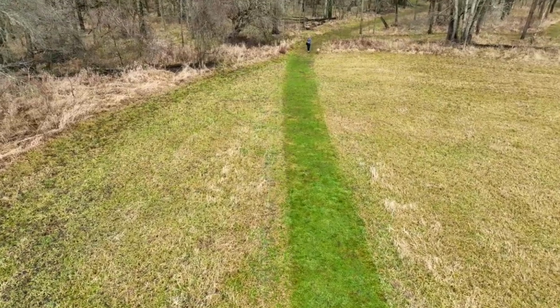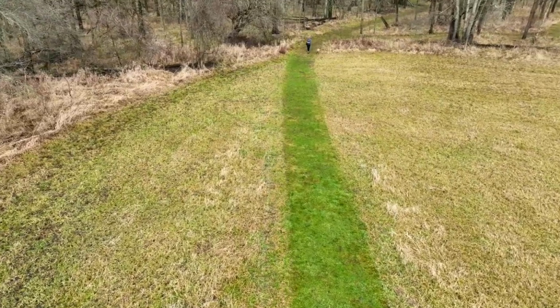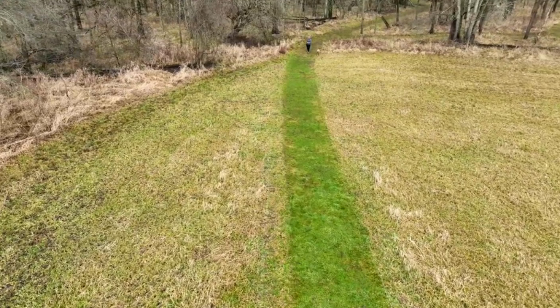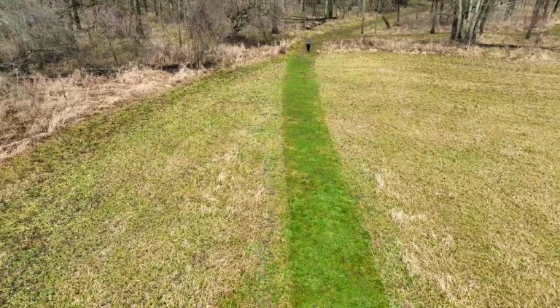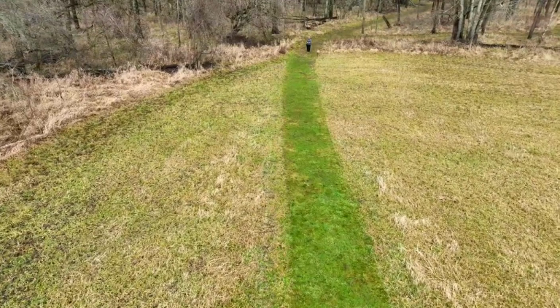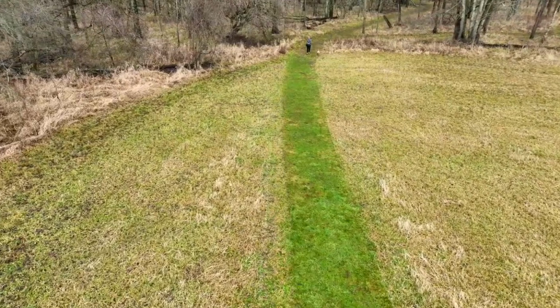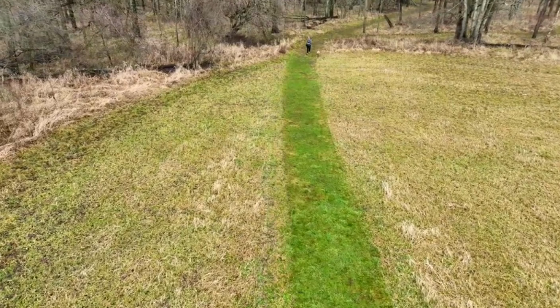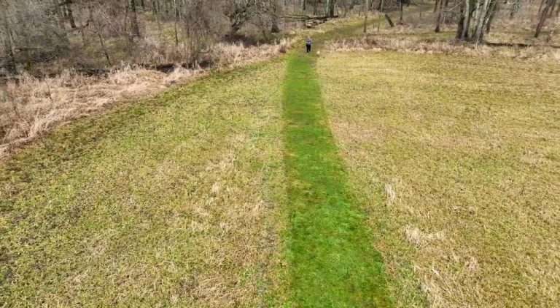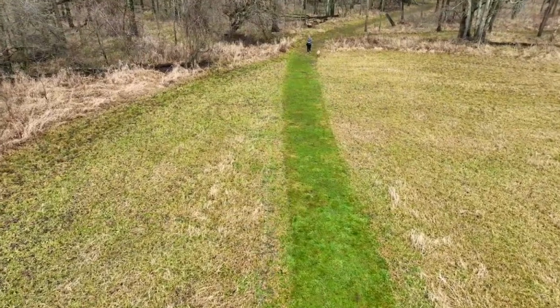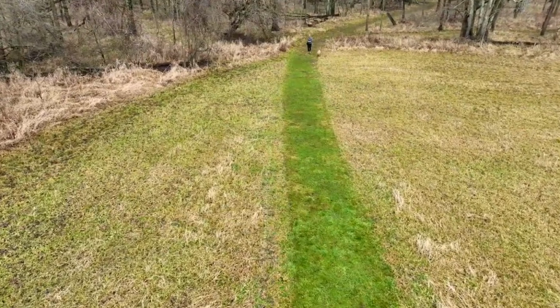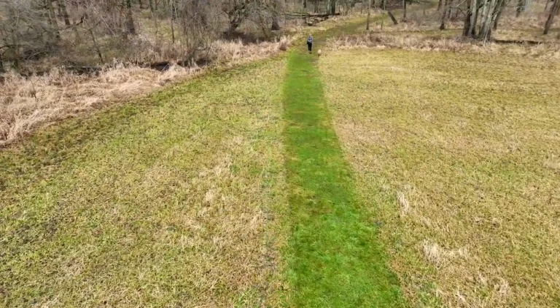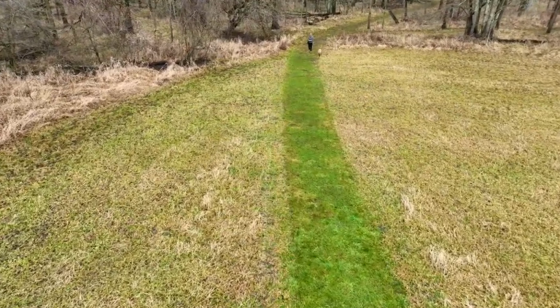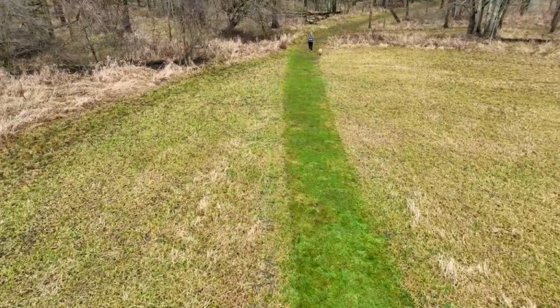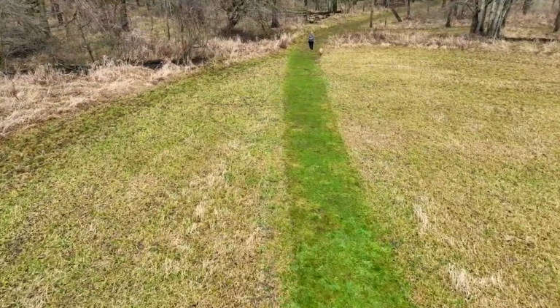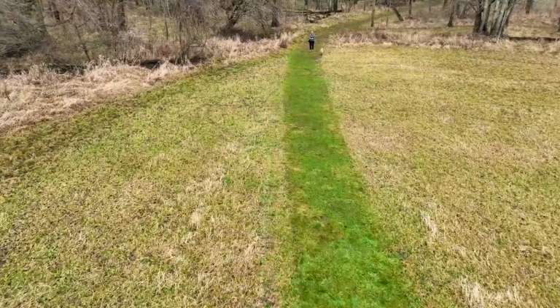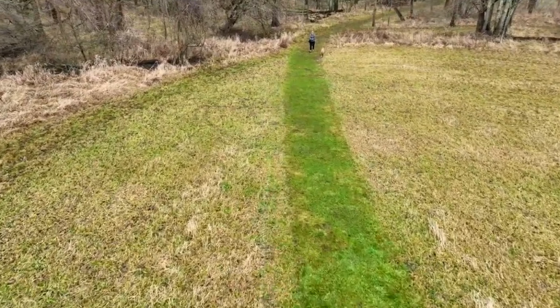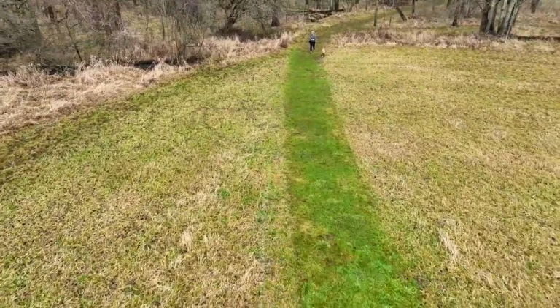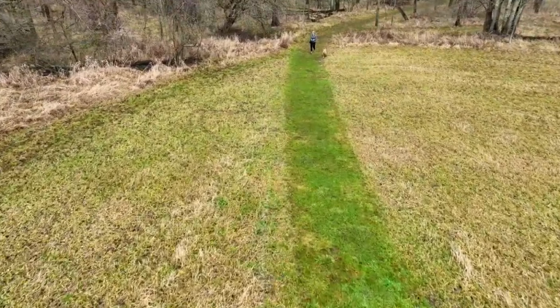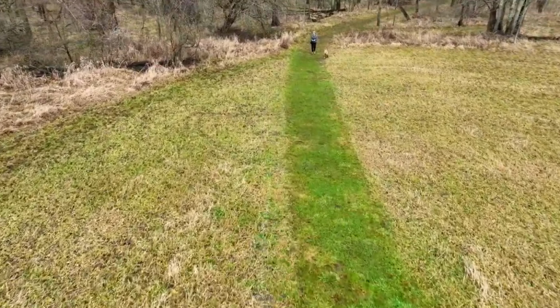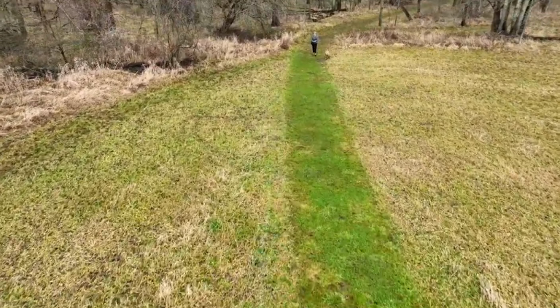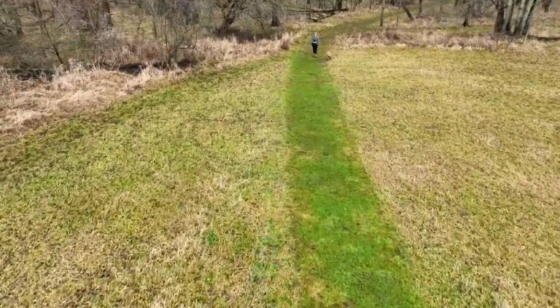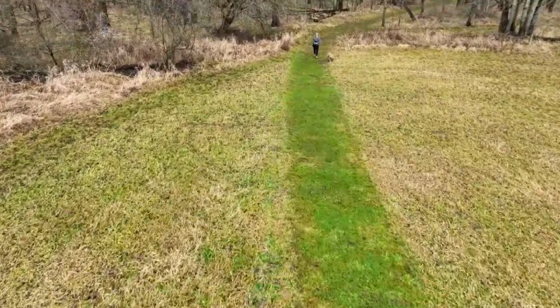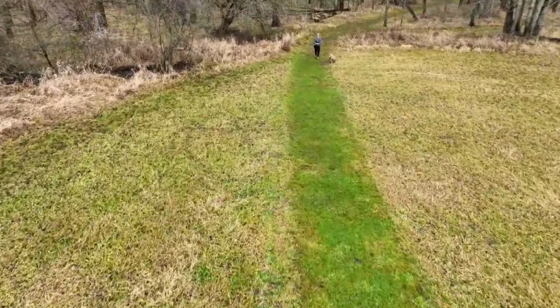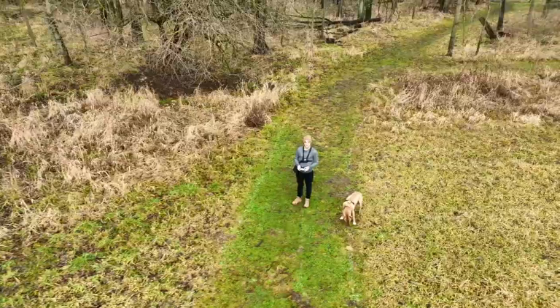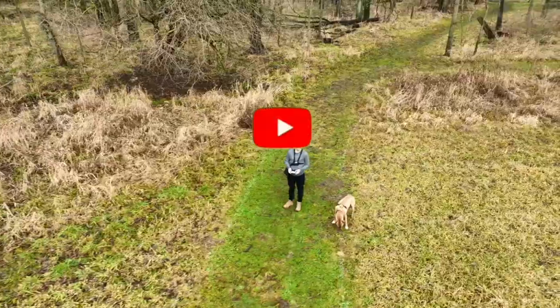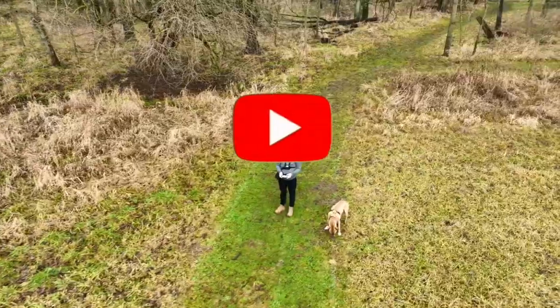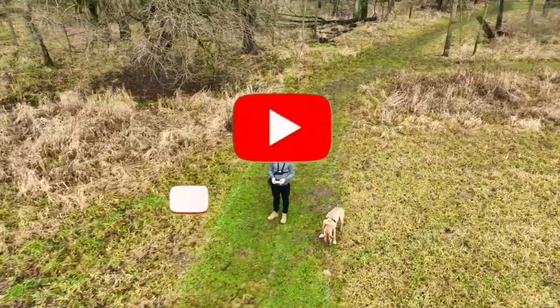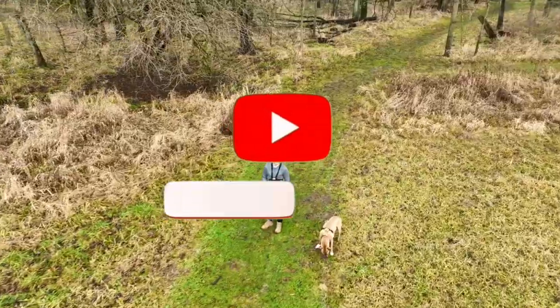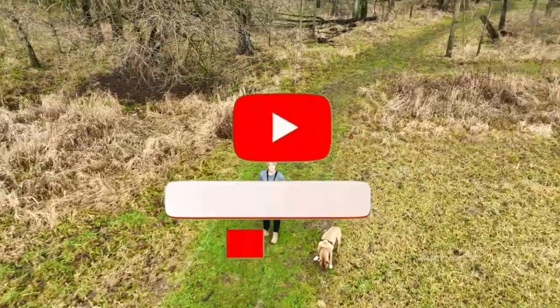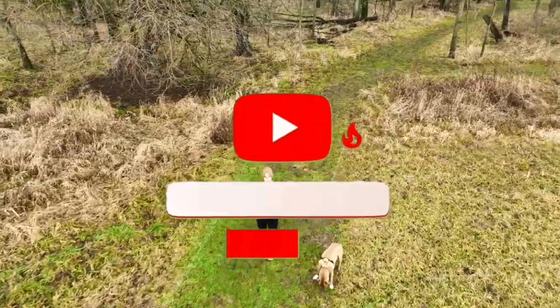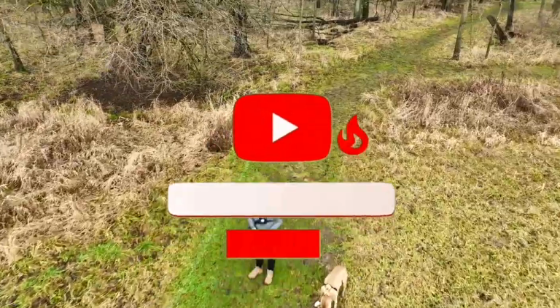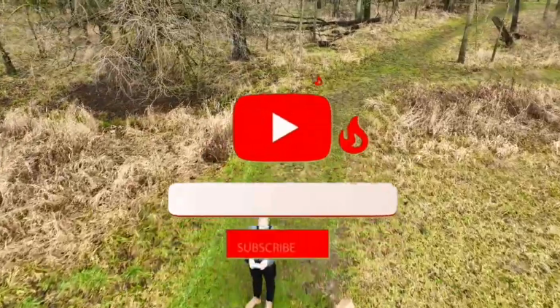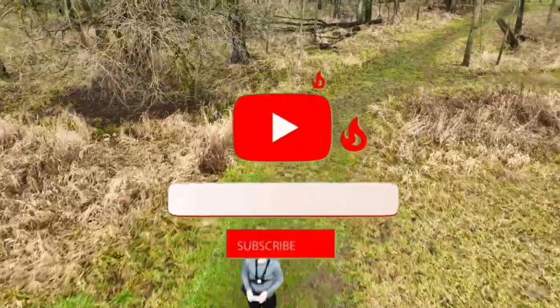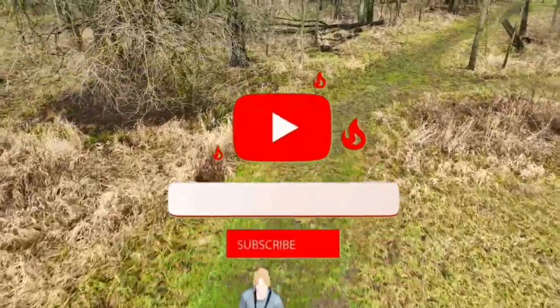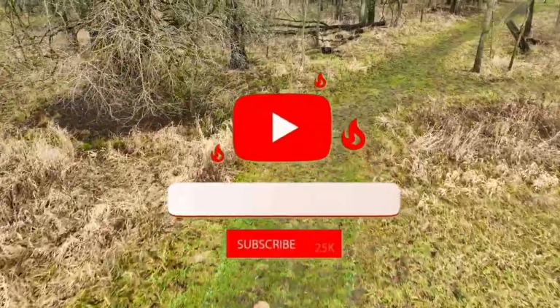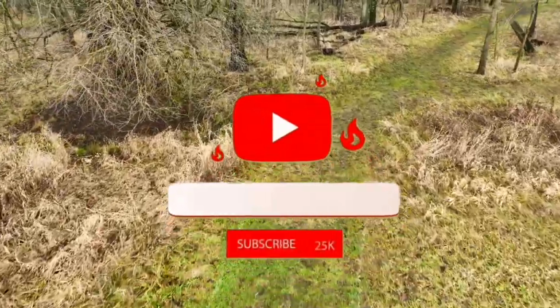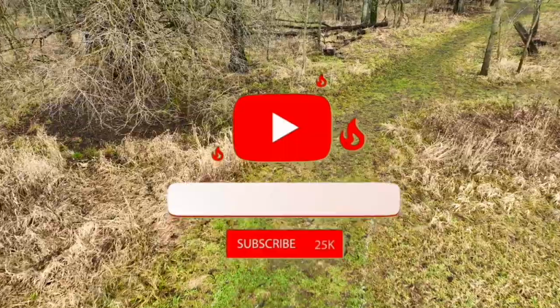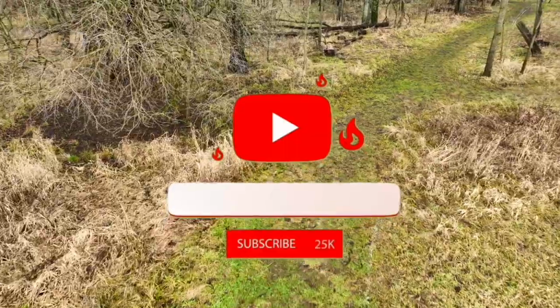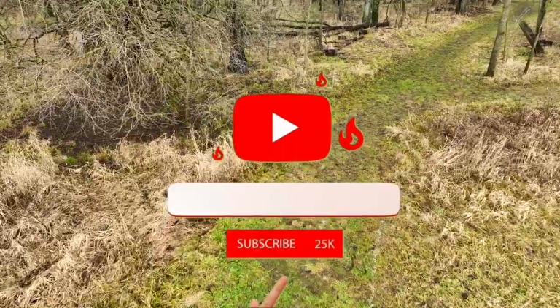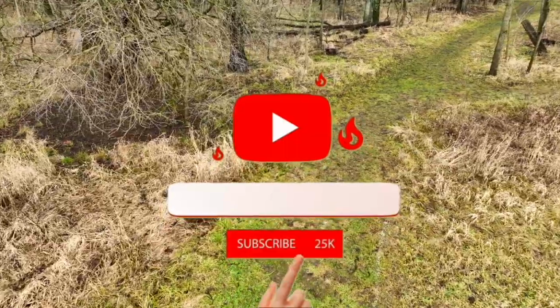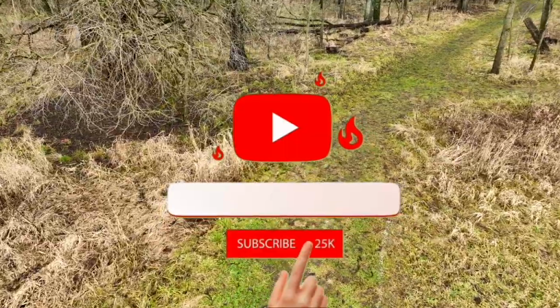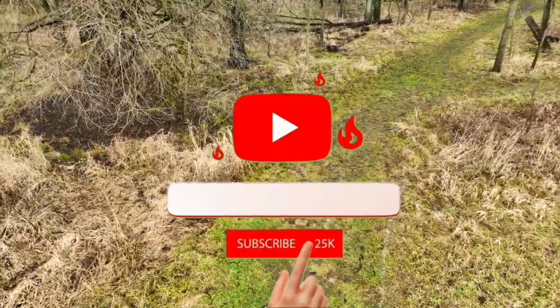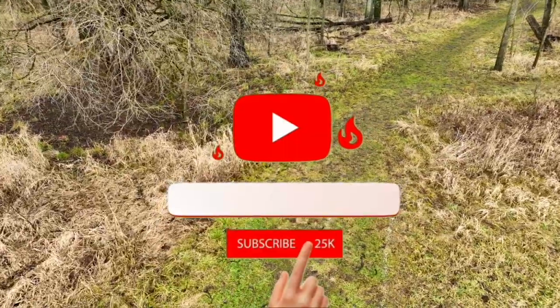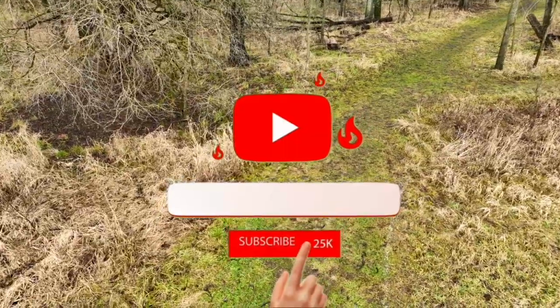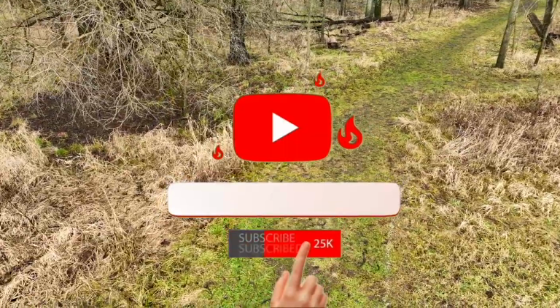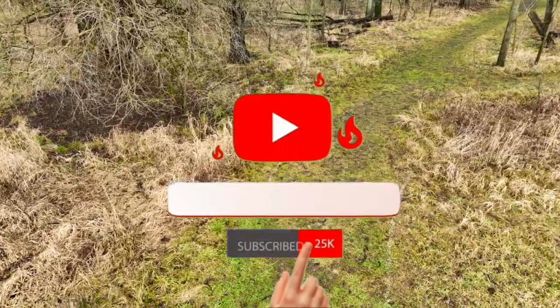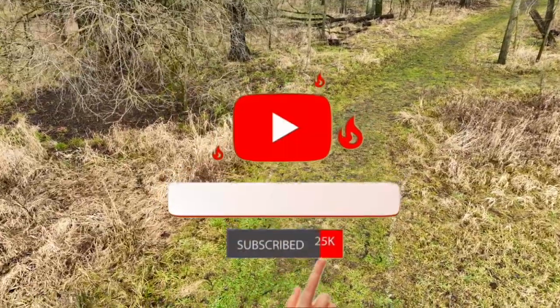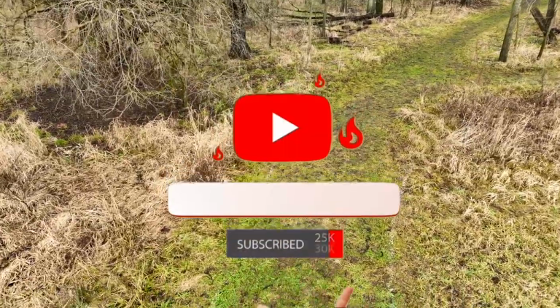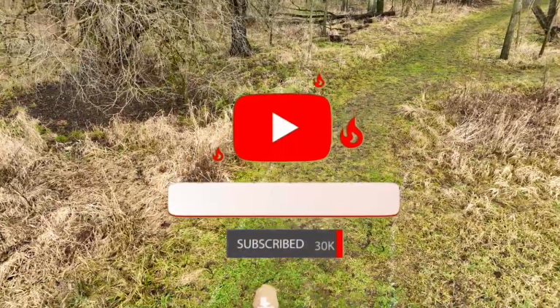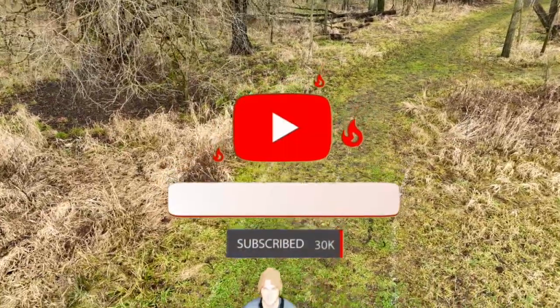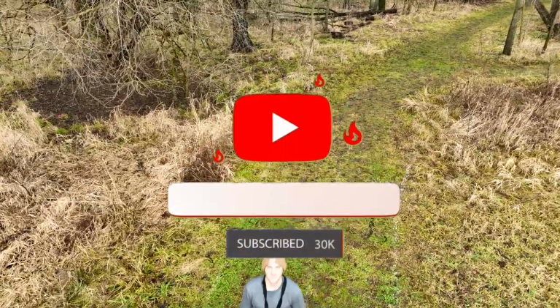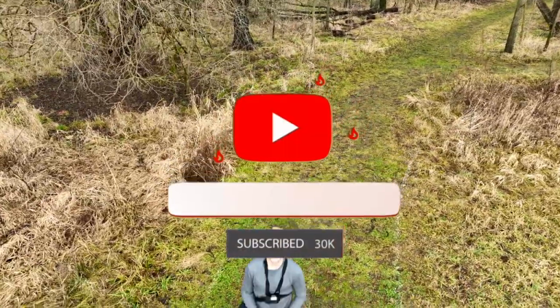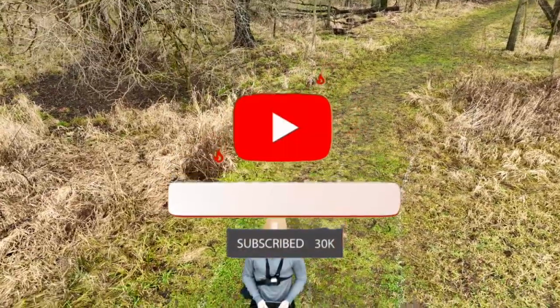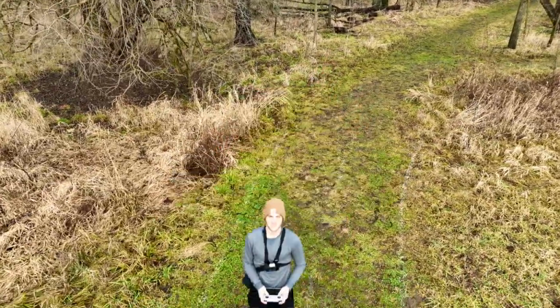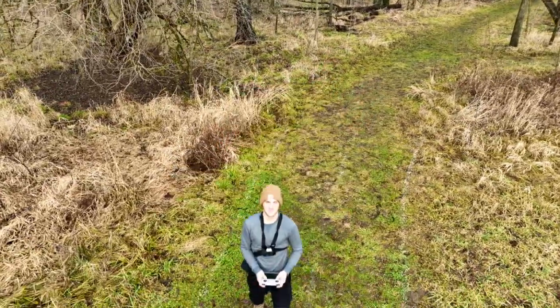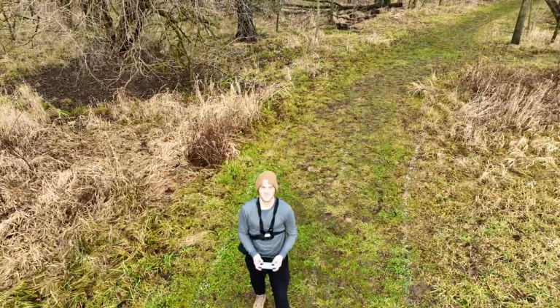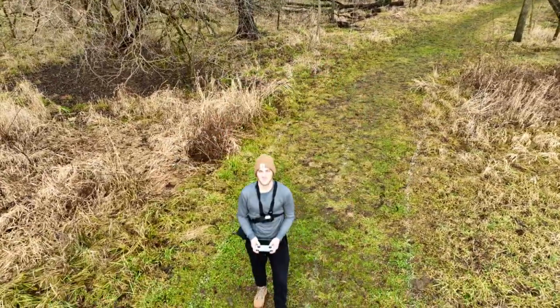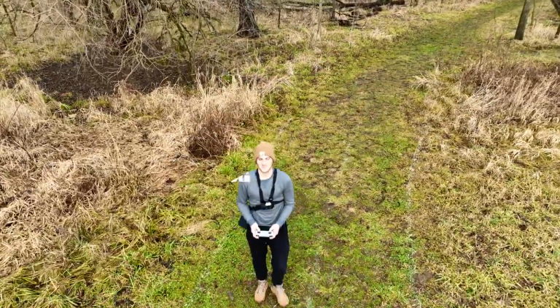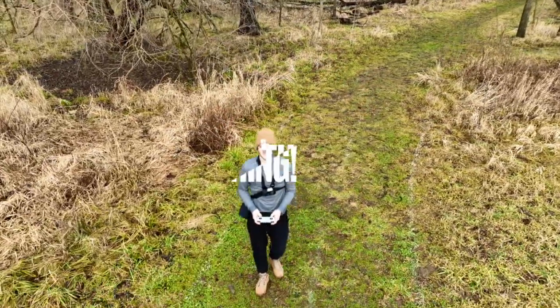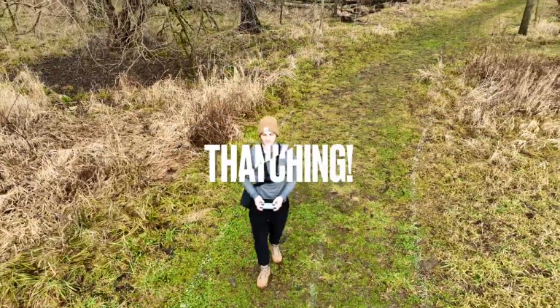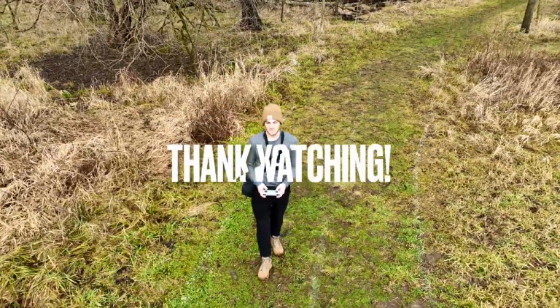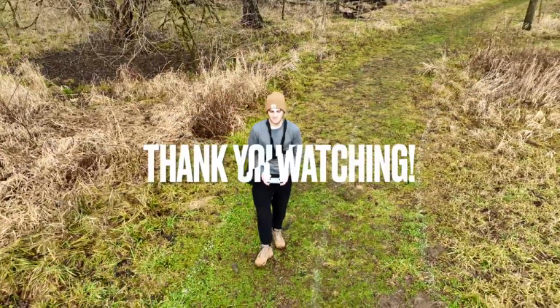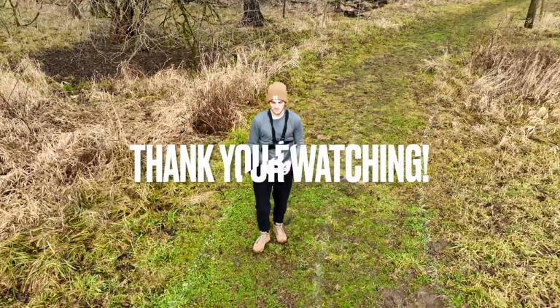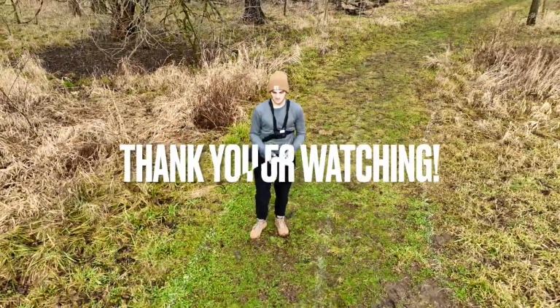If you like this video, hit that like button. Make sure you subscribe so we don't miss each other in Miami. Thank you so much for watching, and I'll catch you next time.